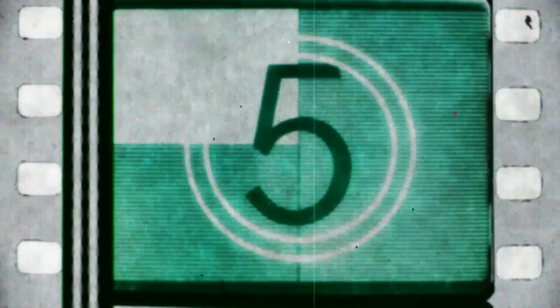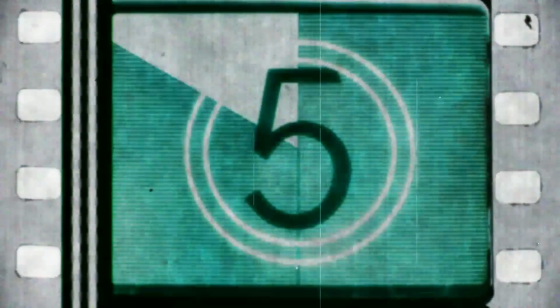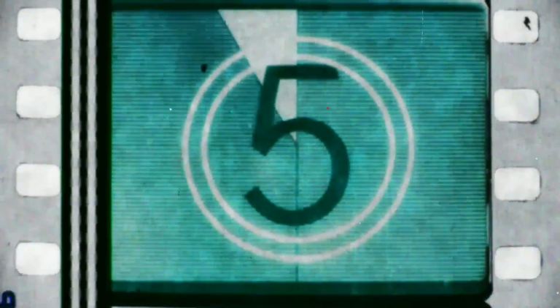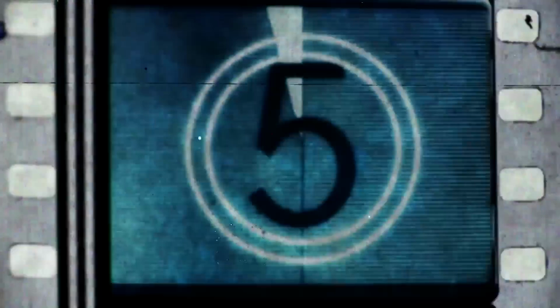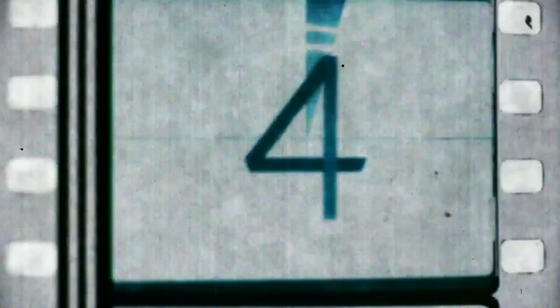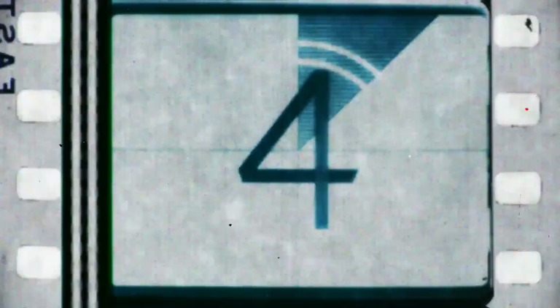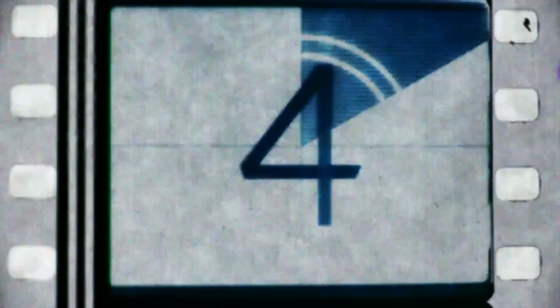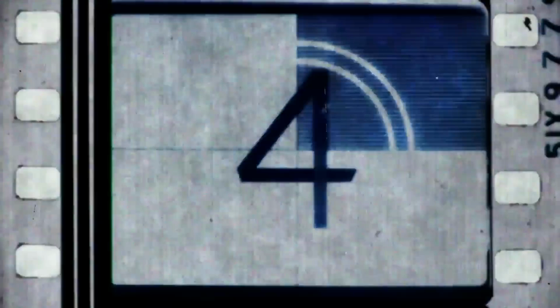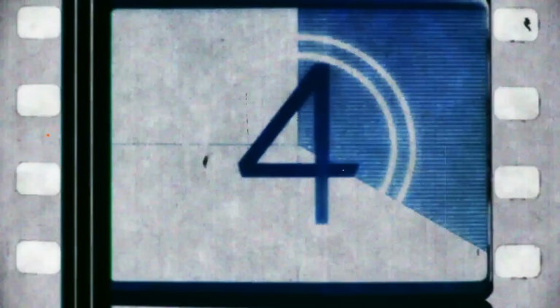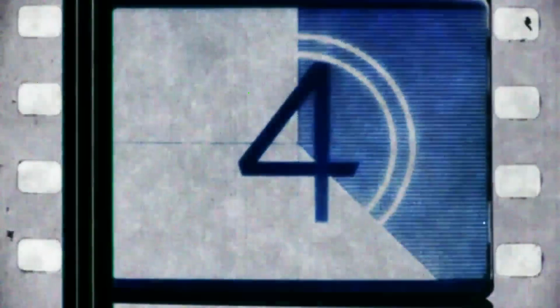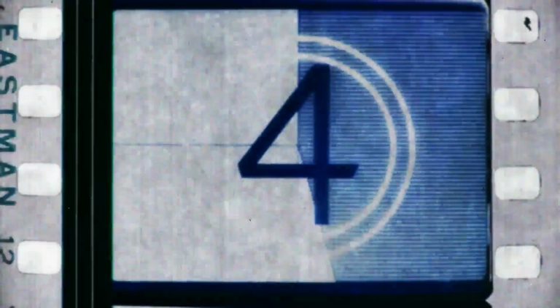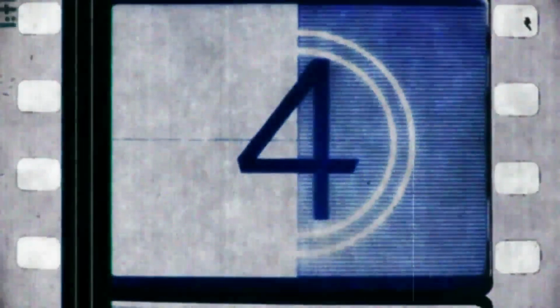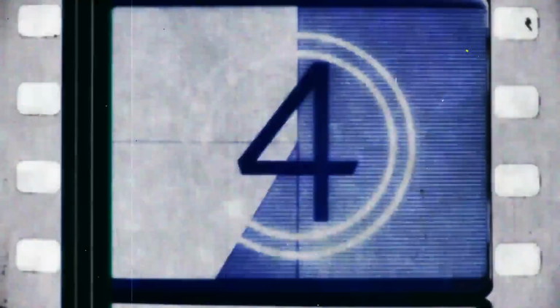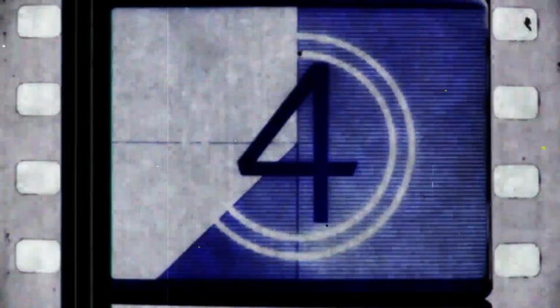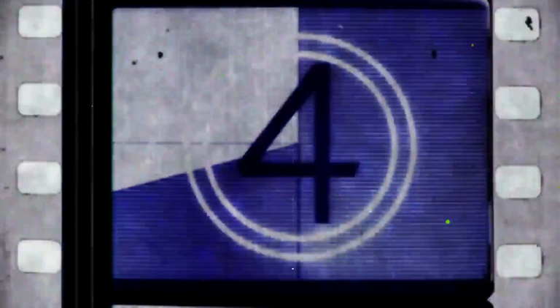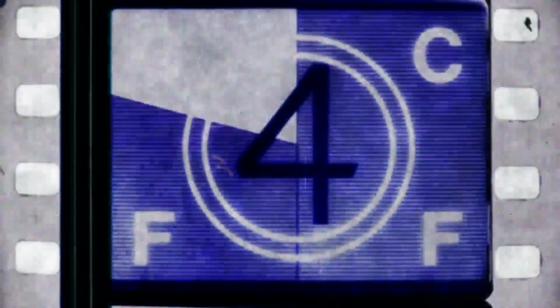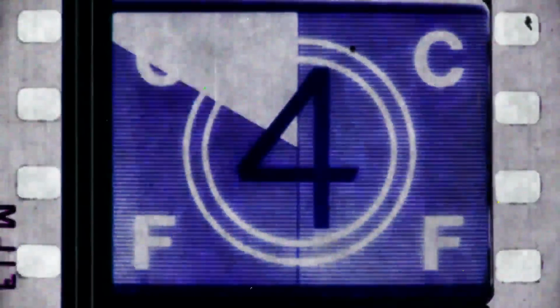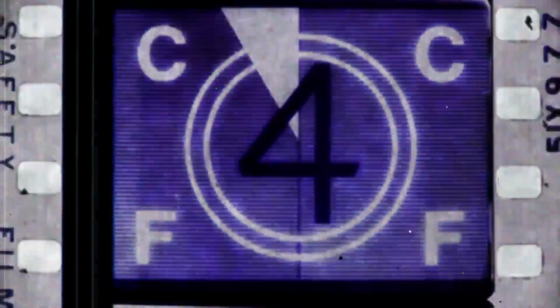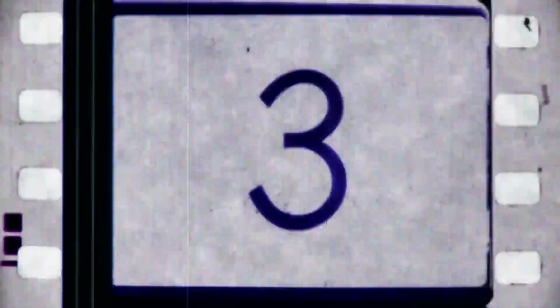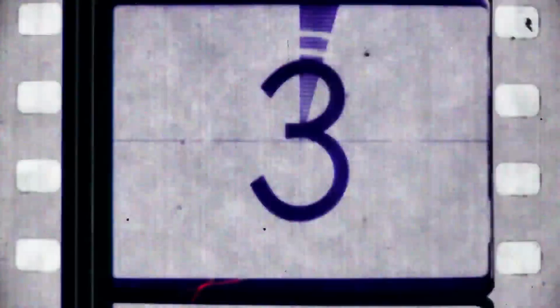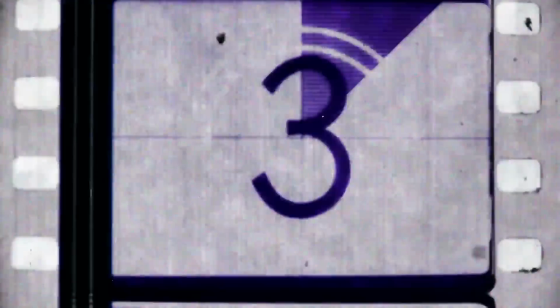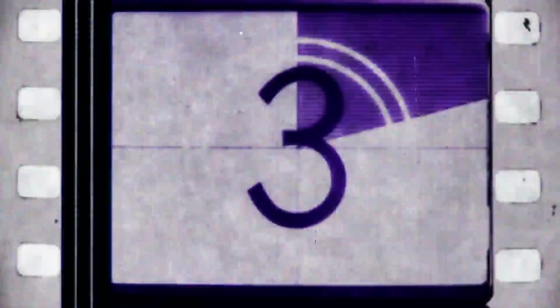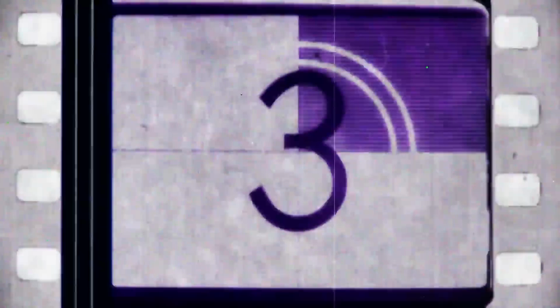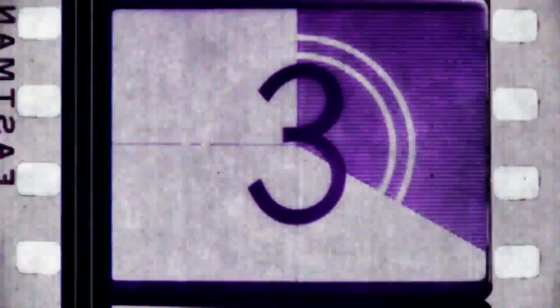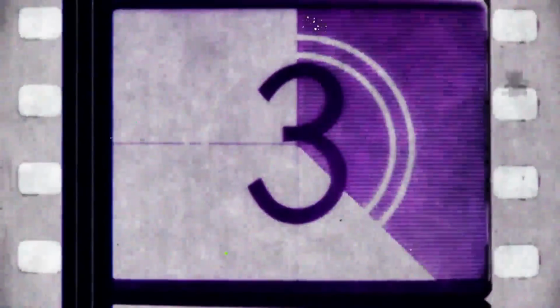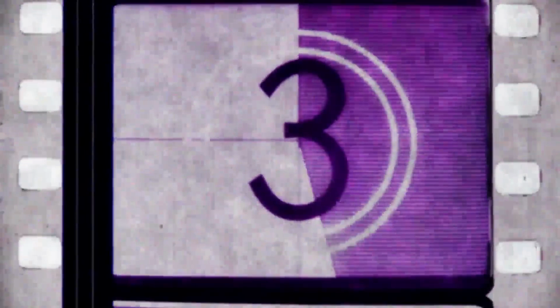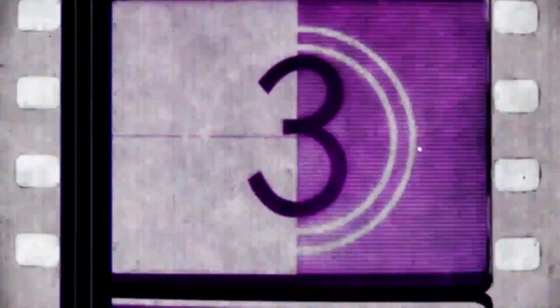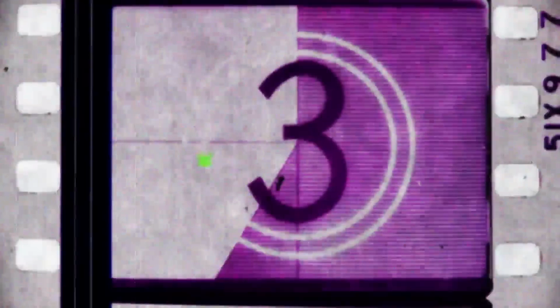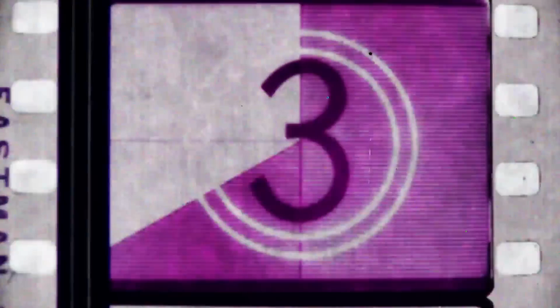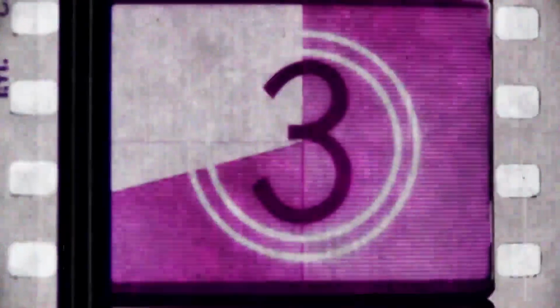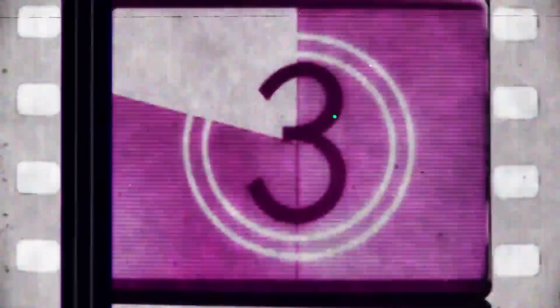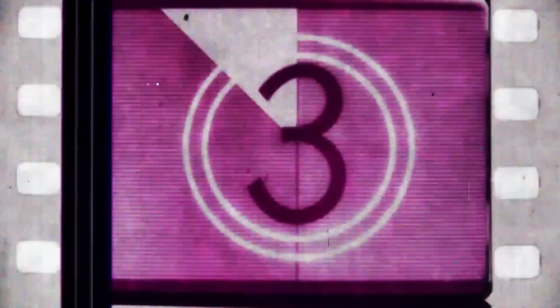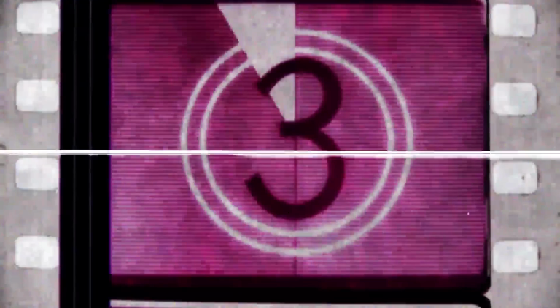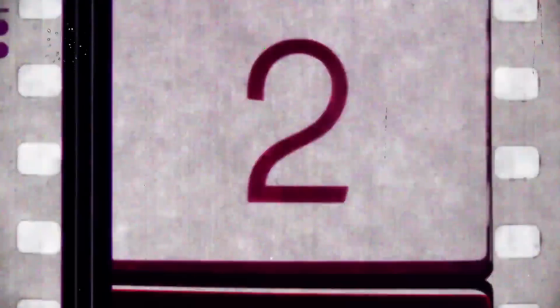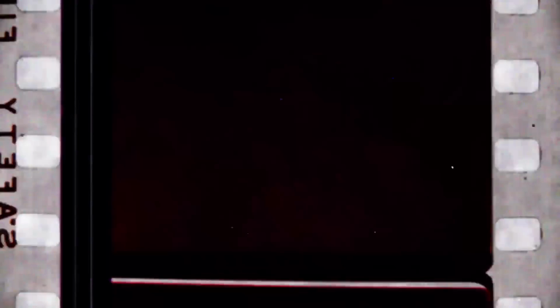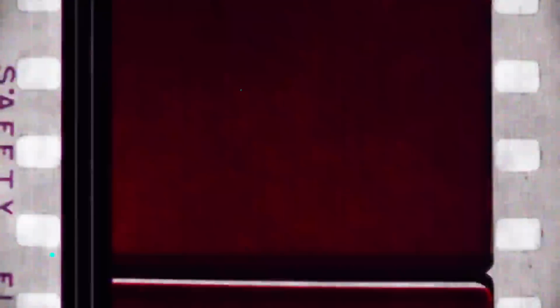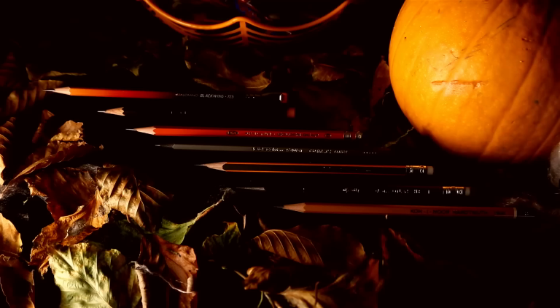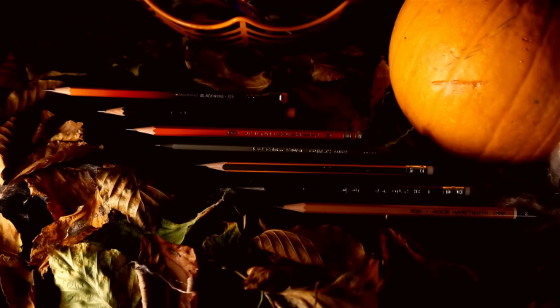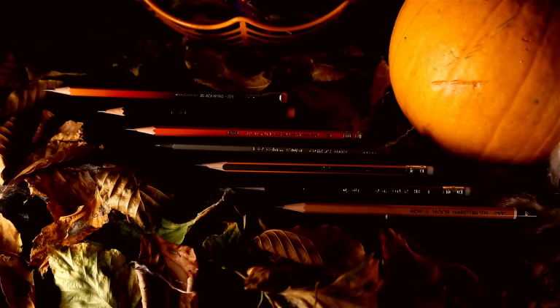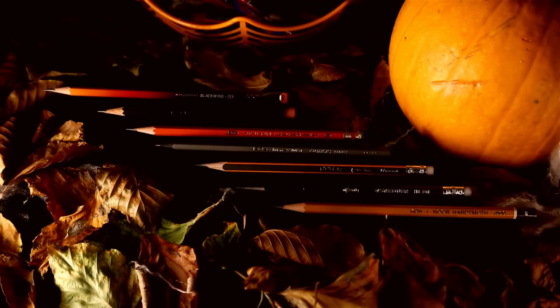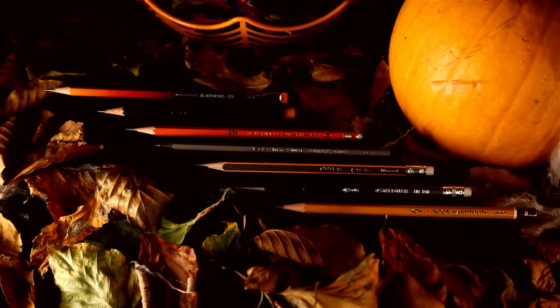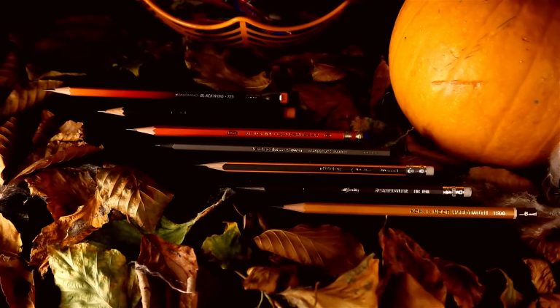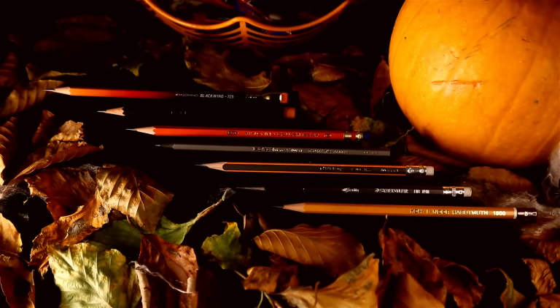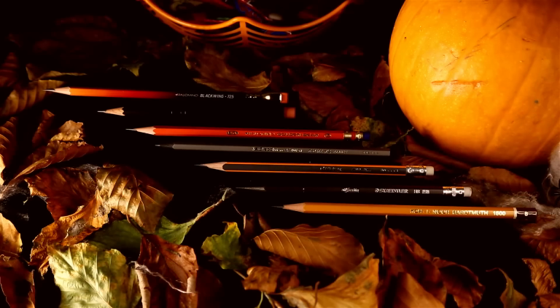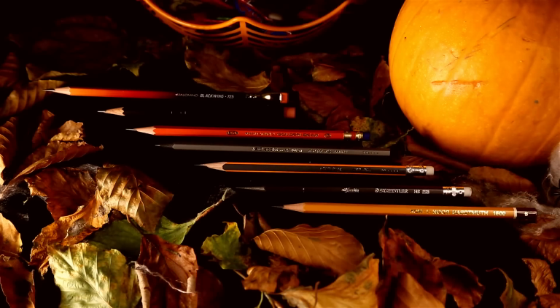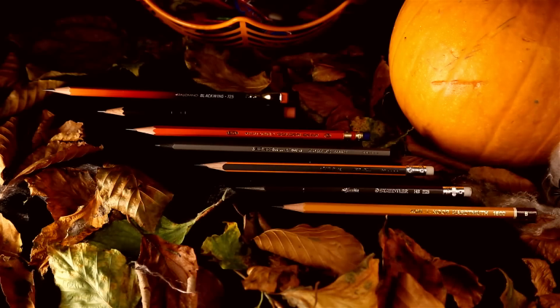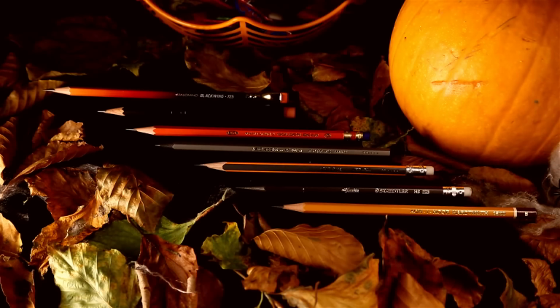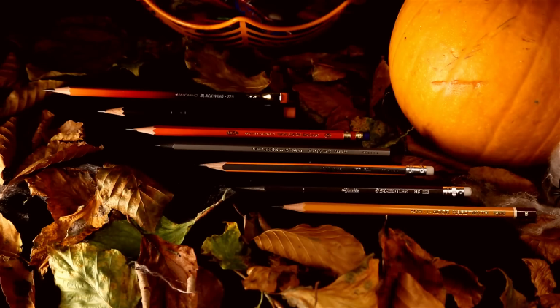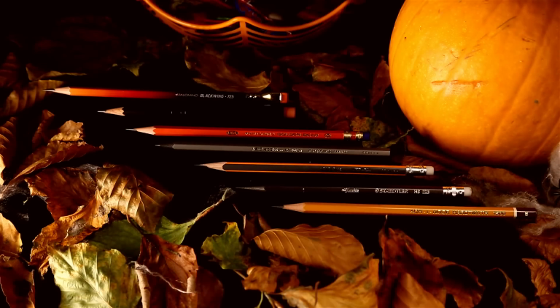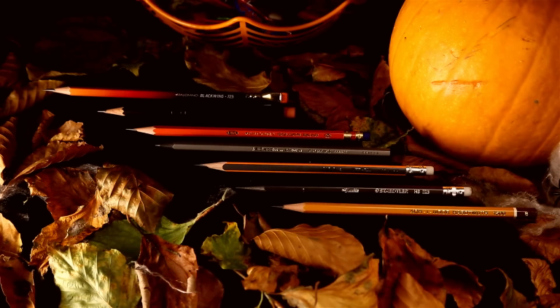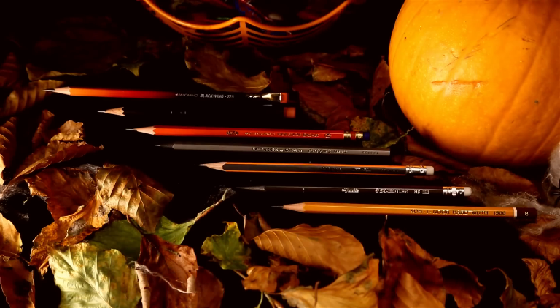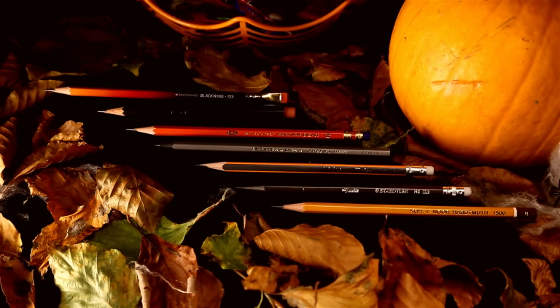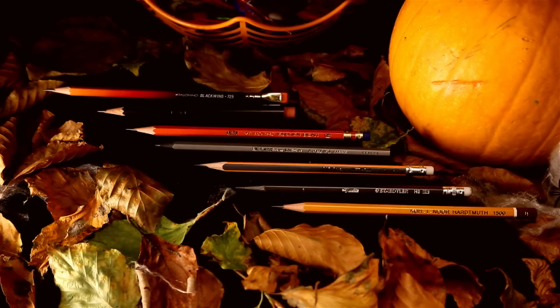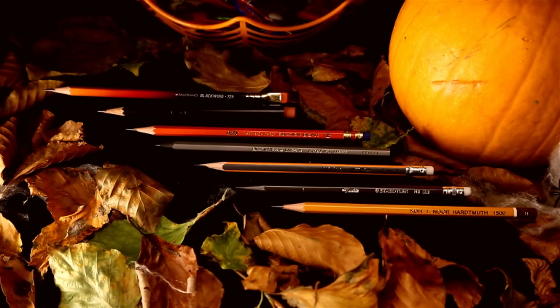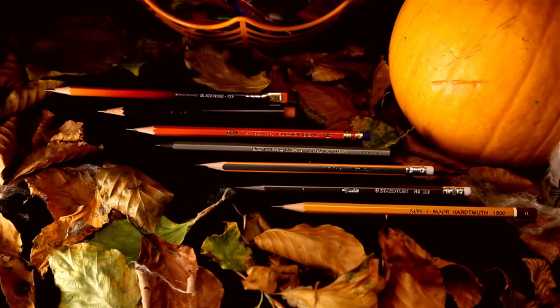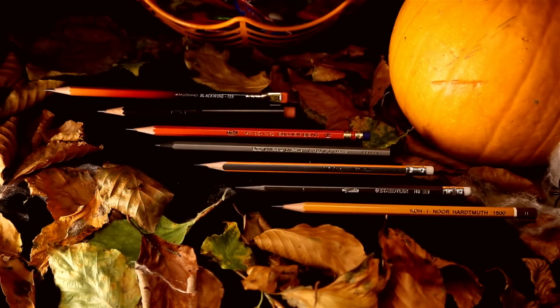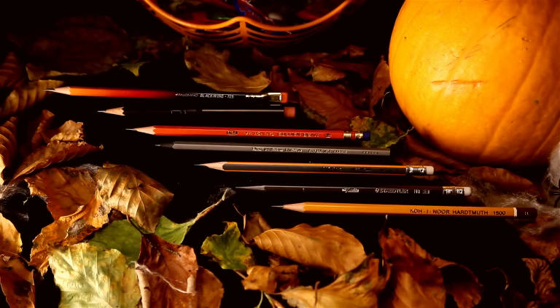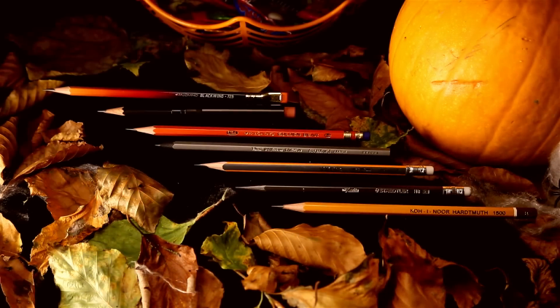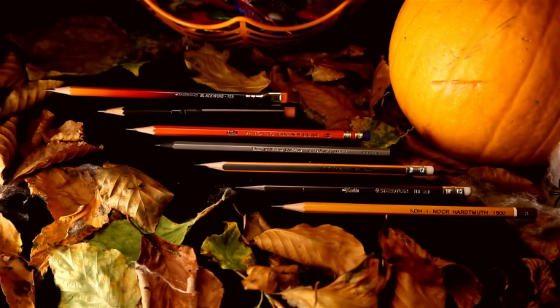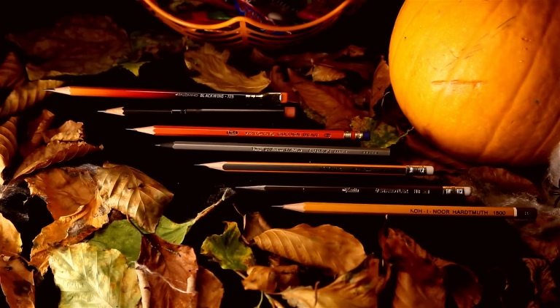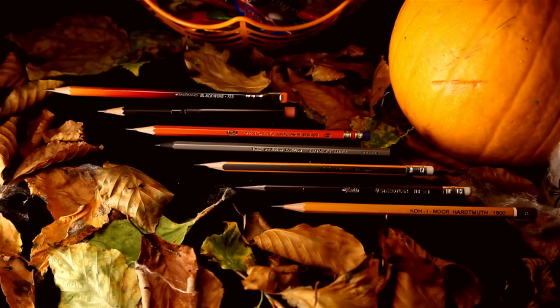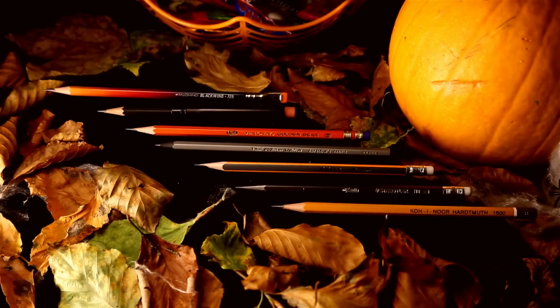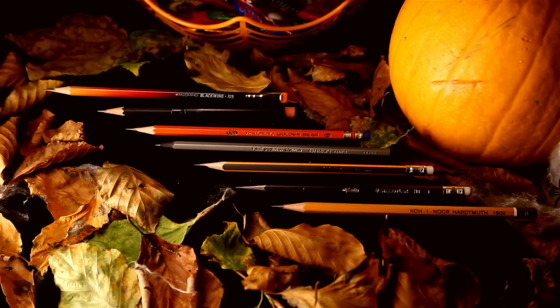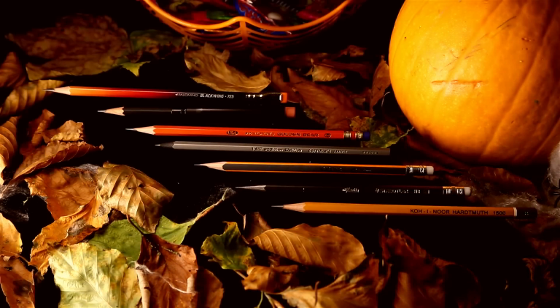Hello and welcome to Wooden Graphite, the number 2 pencil based video channel on the internet. Today we're taking a spooky look at the perfect pencils for Halloween.